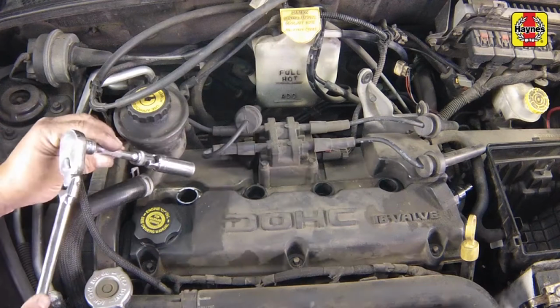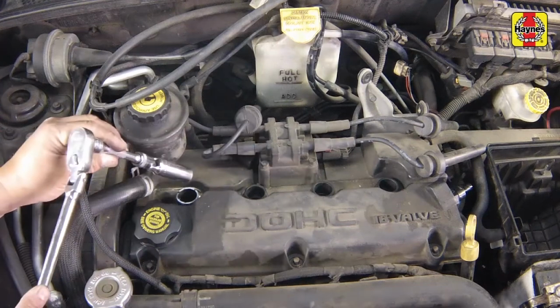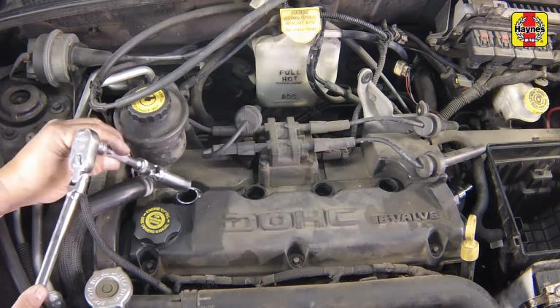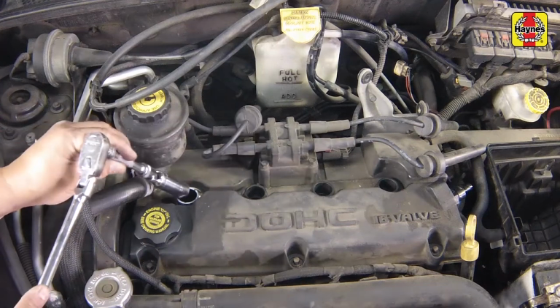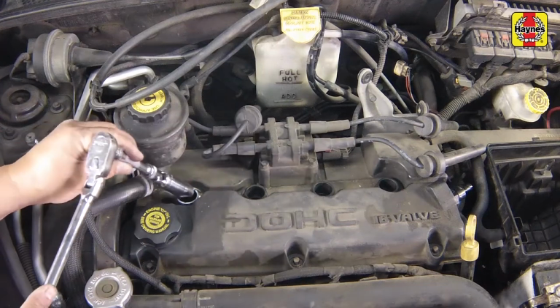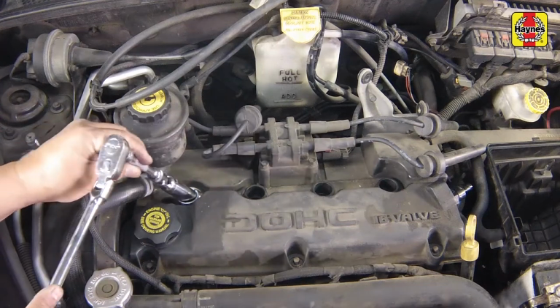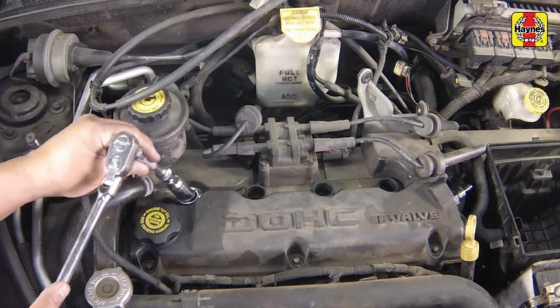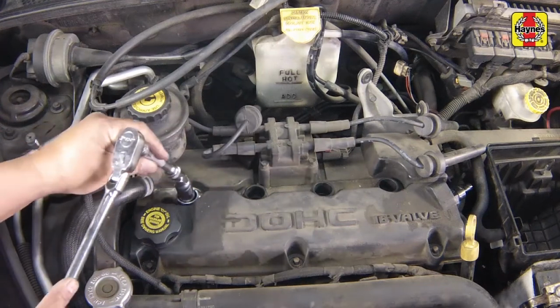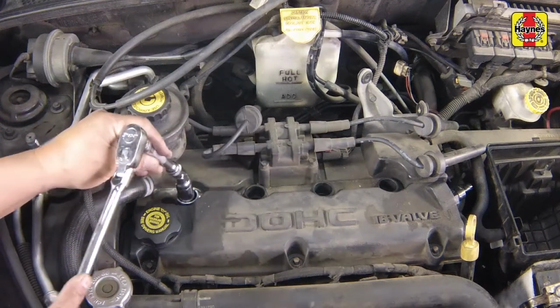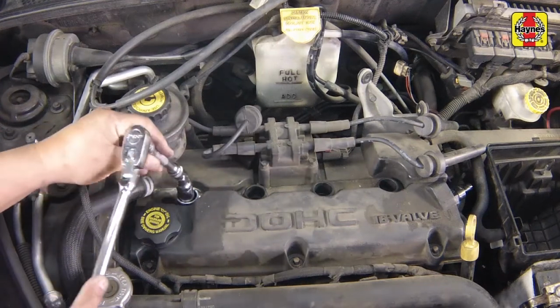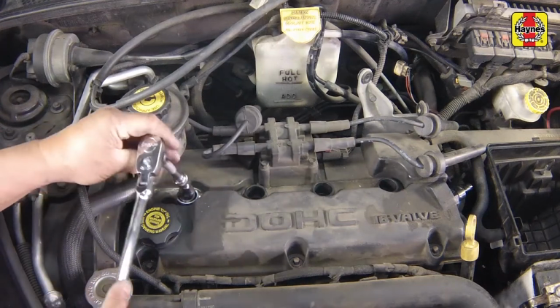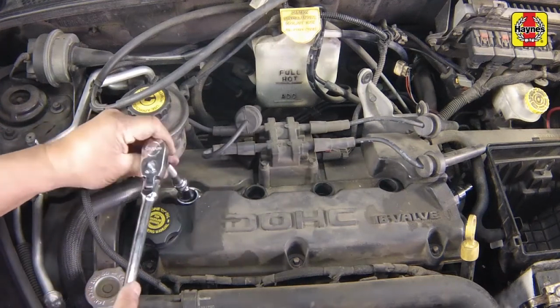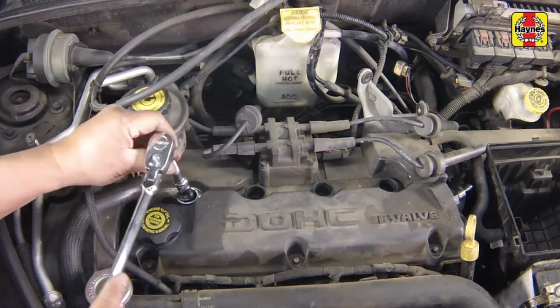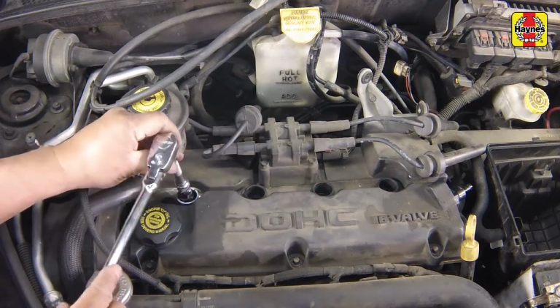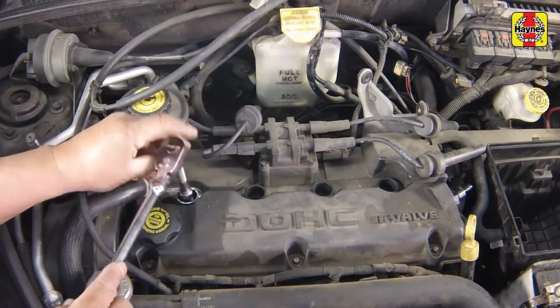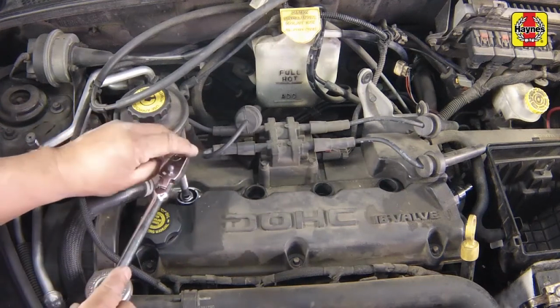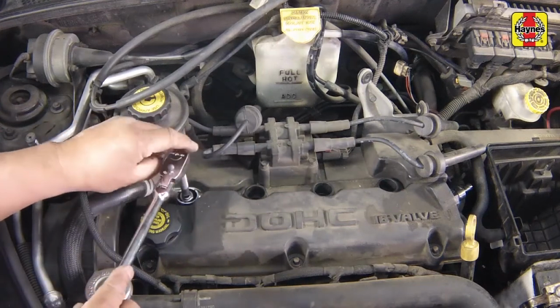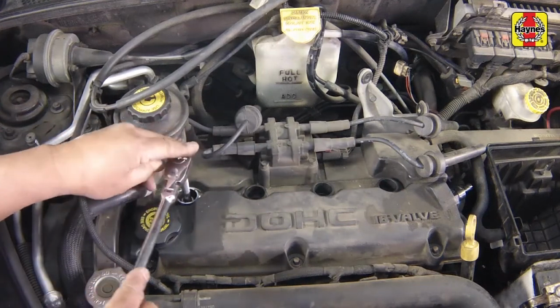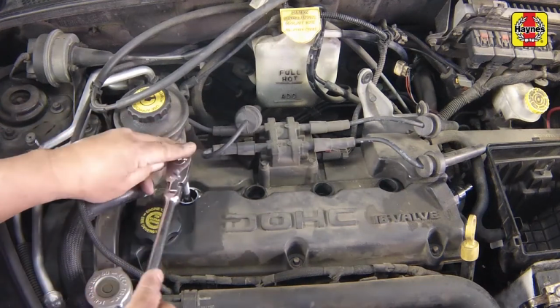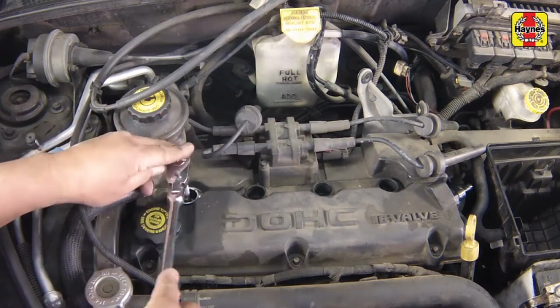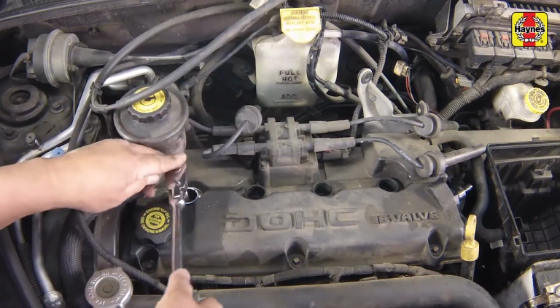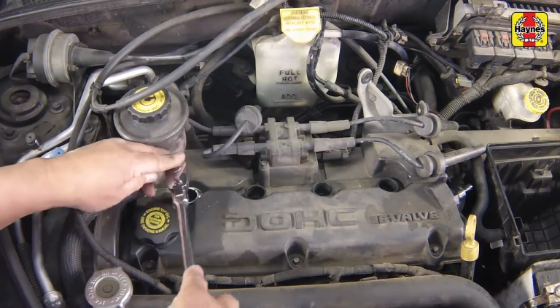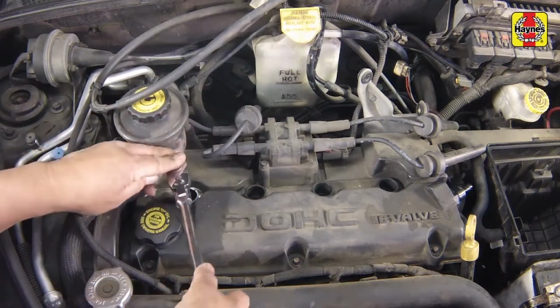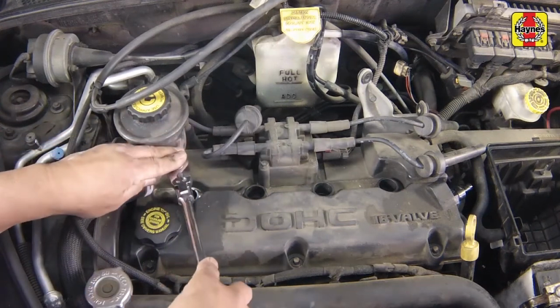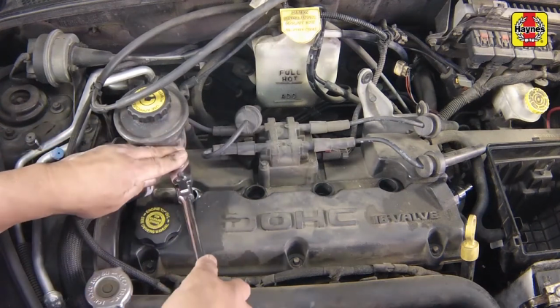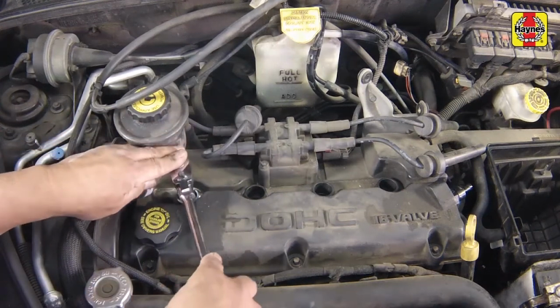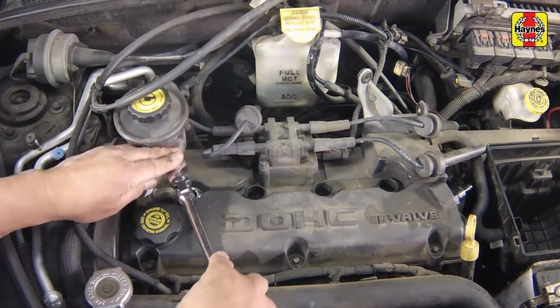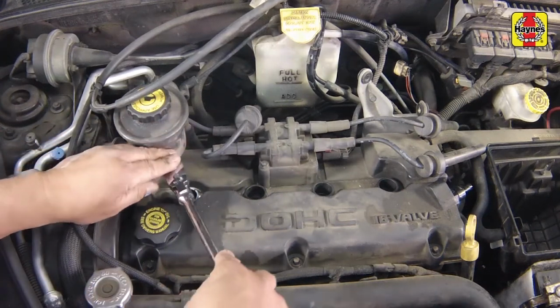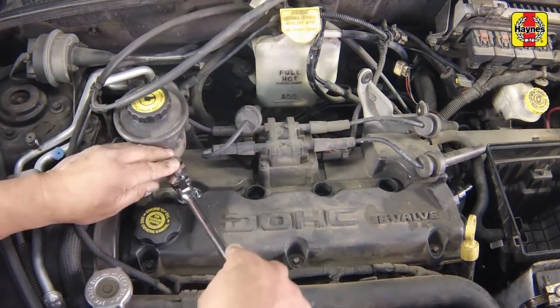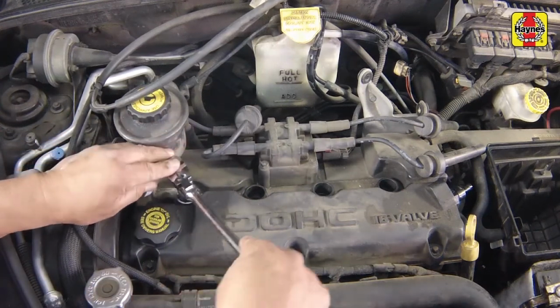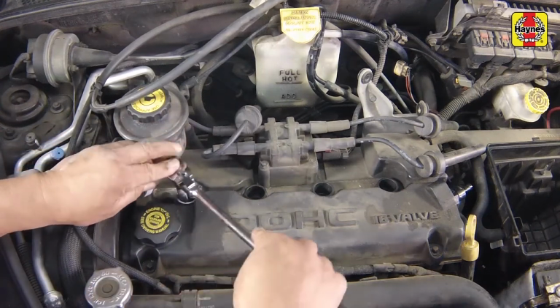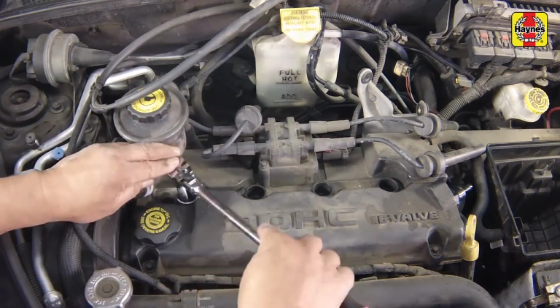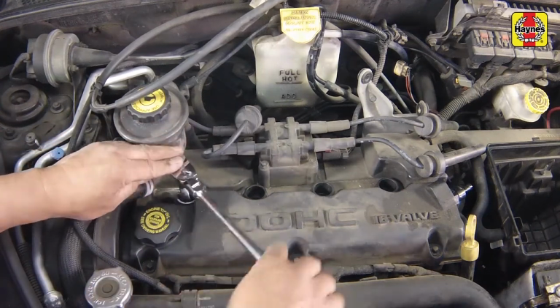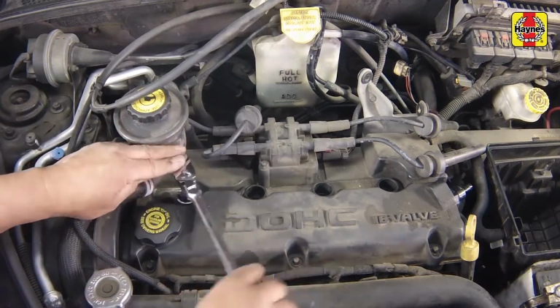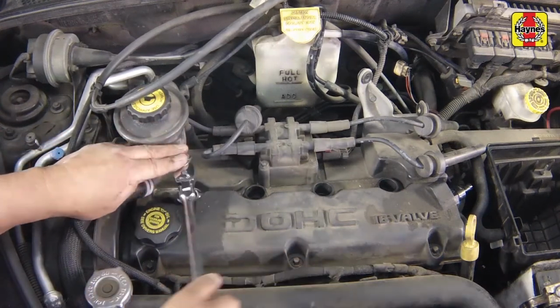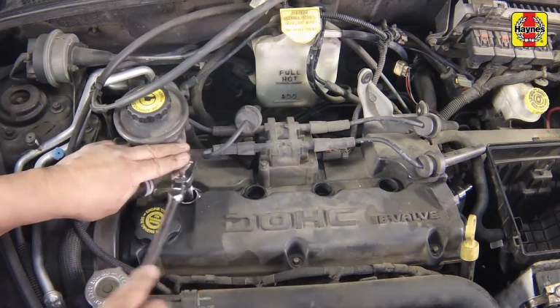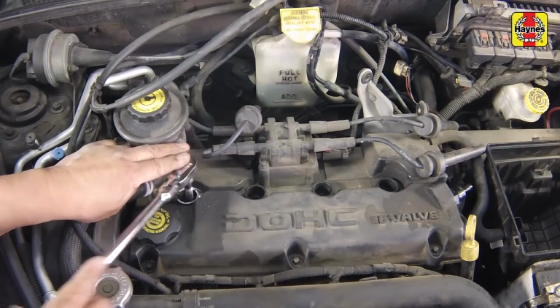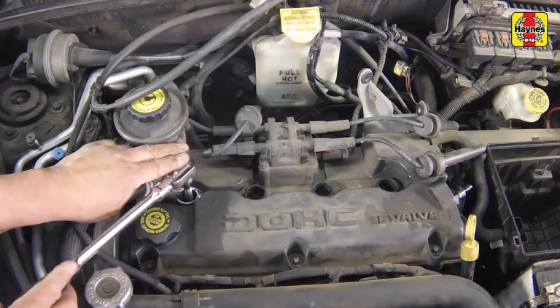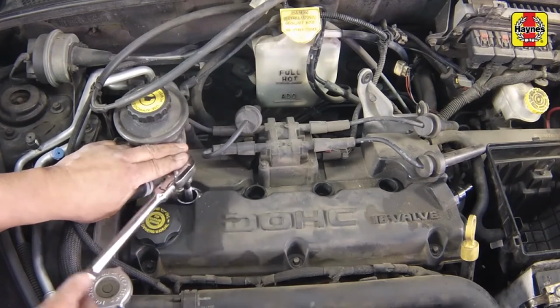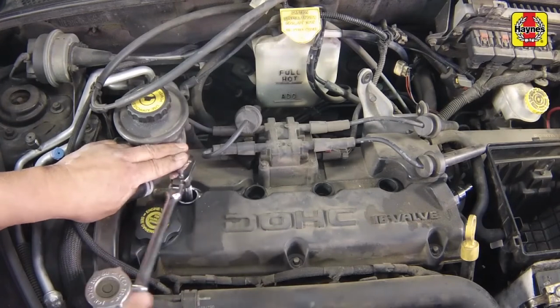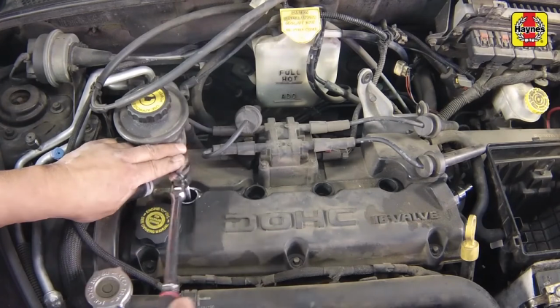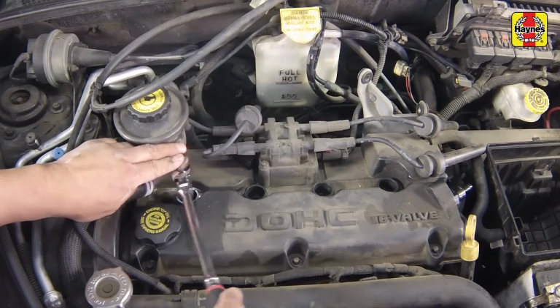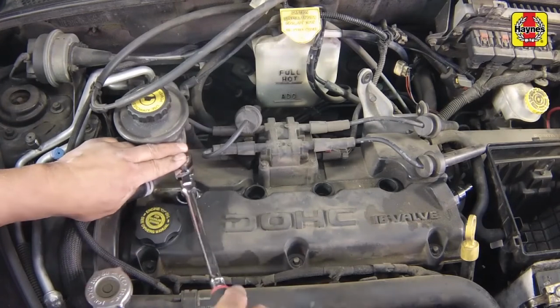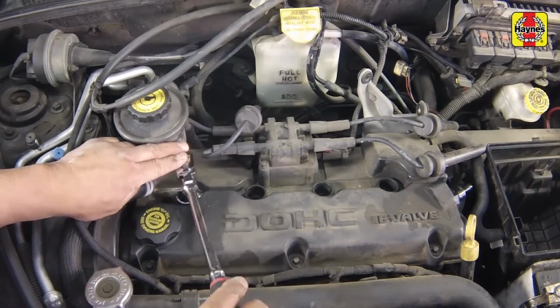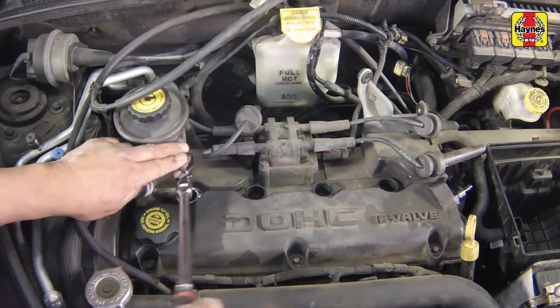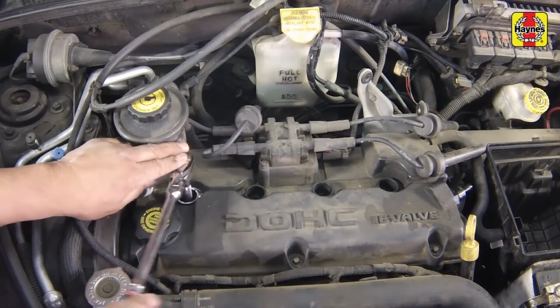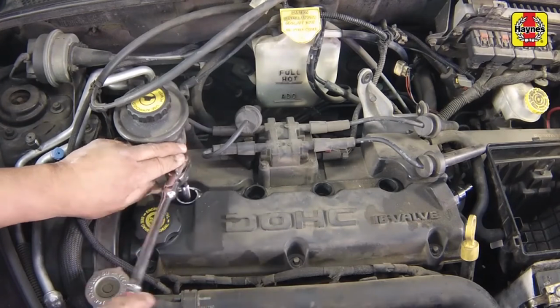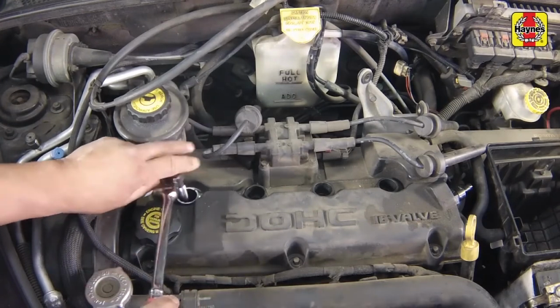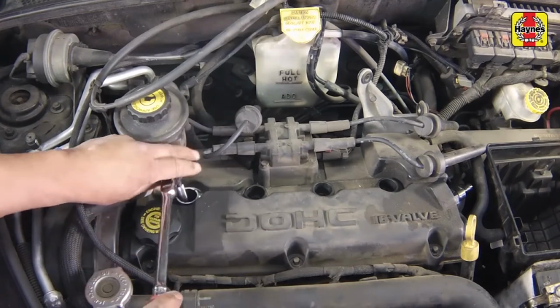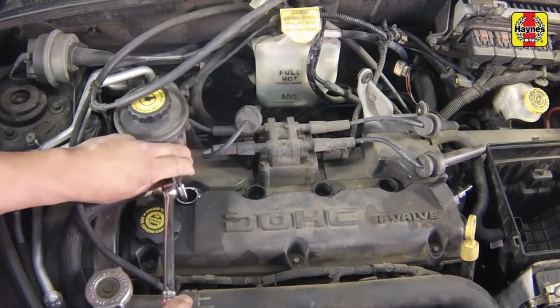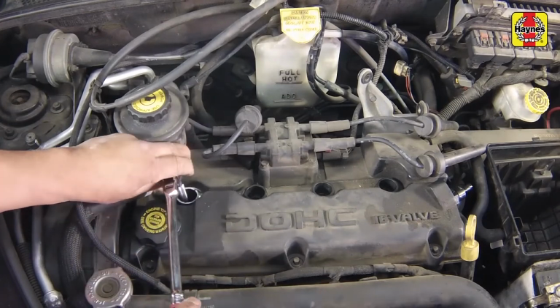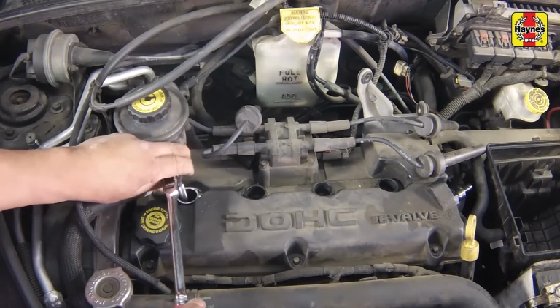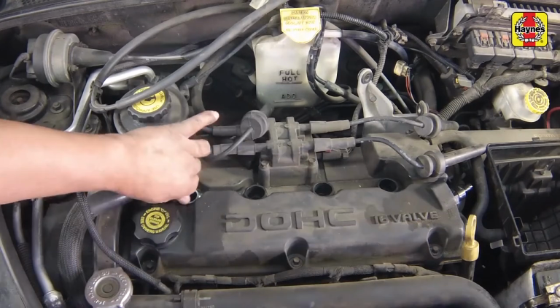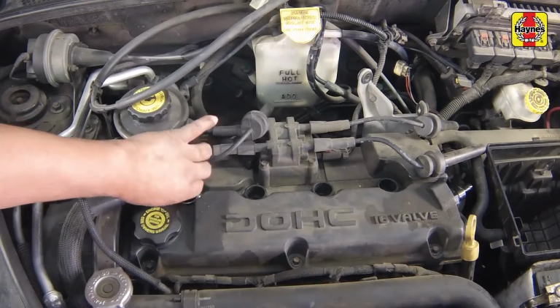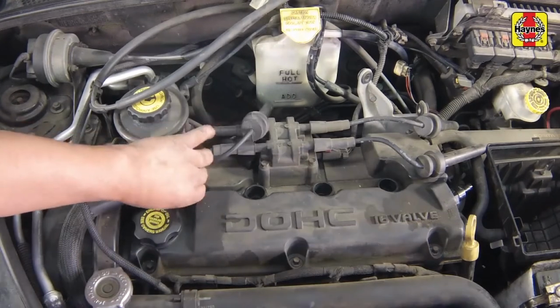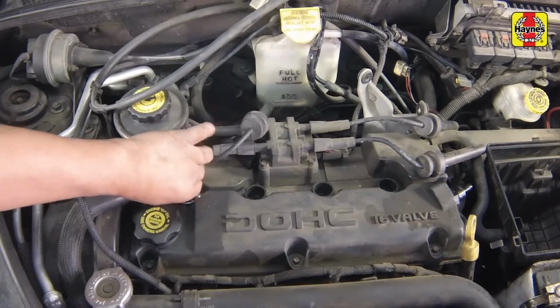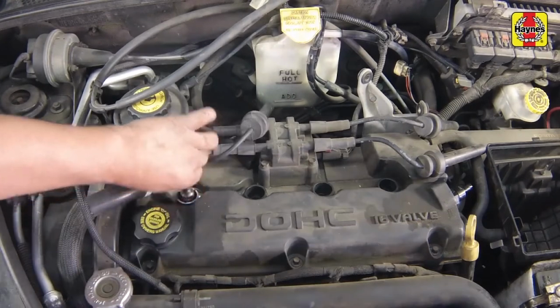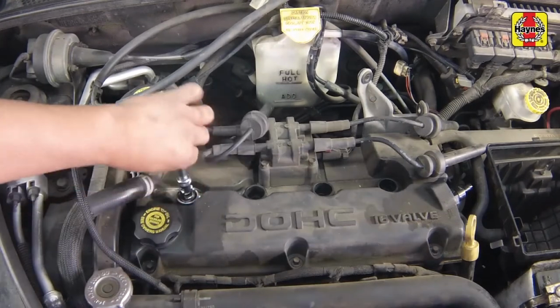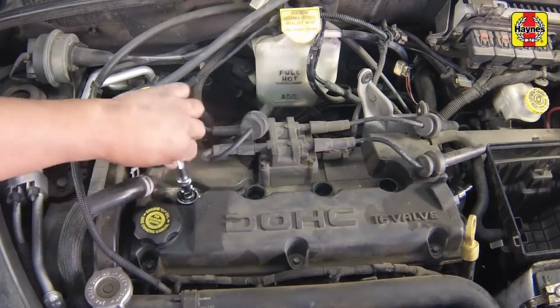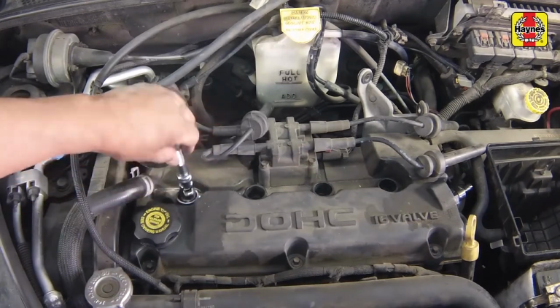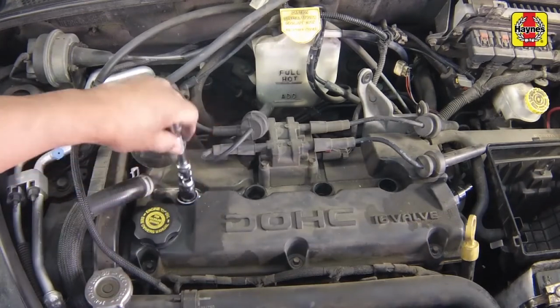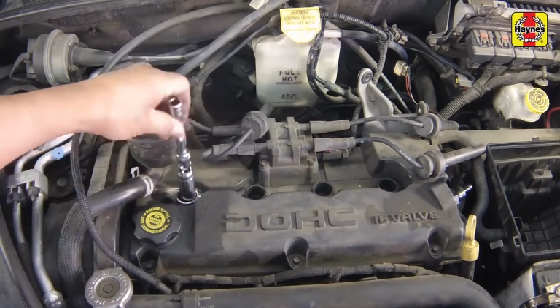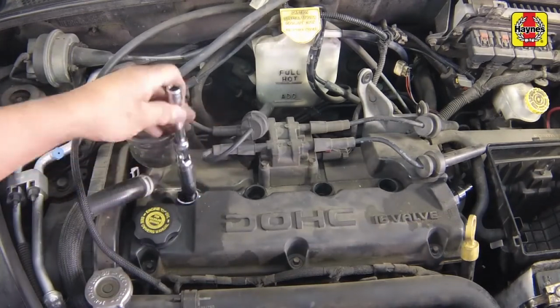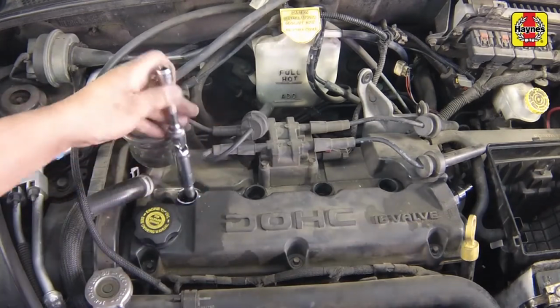Place the spark plug socket over the plug and remove them from the engine by turning in a counterclockwise direction.